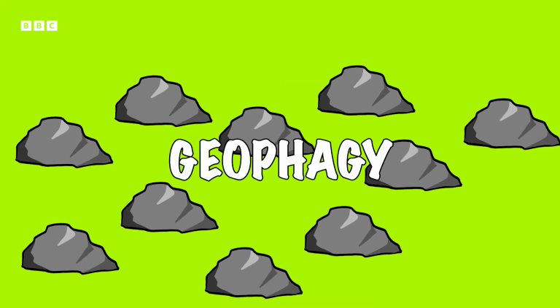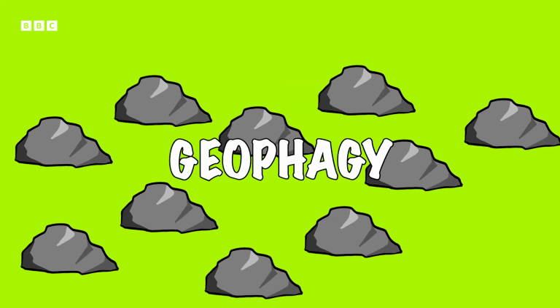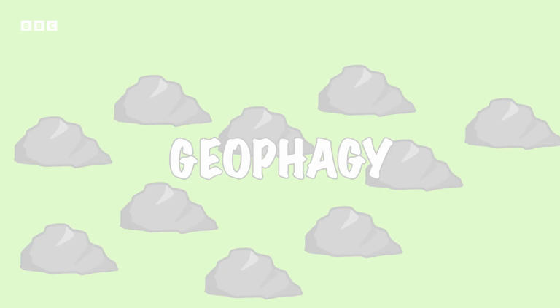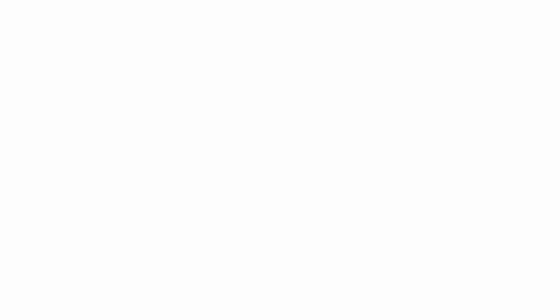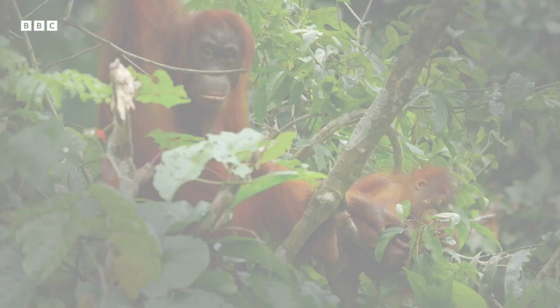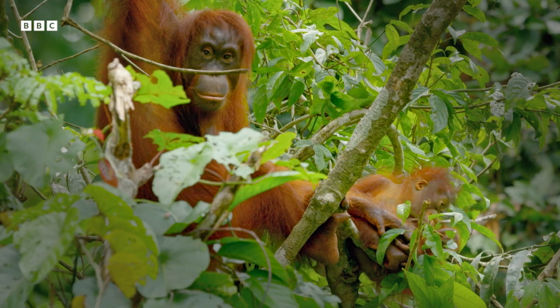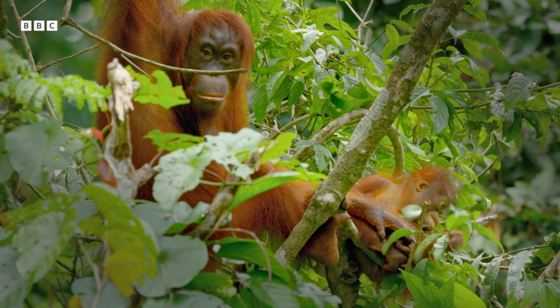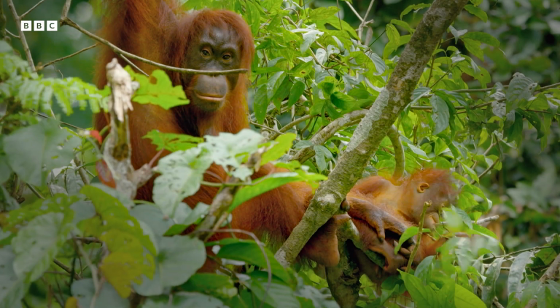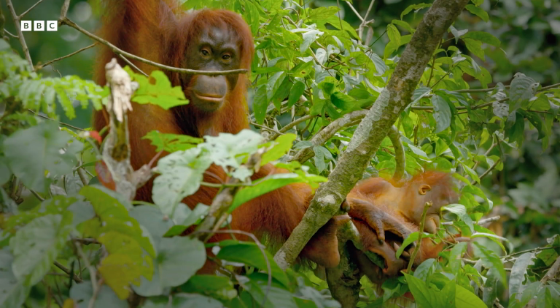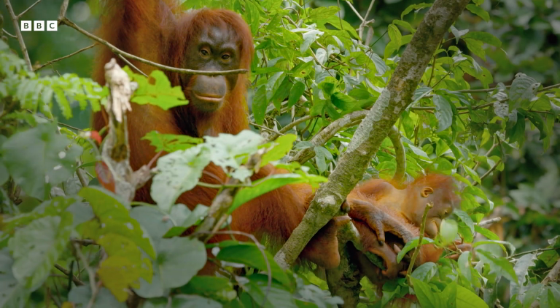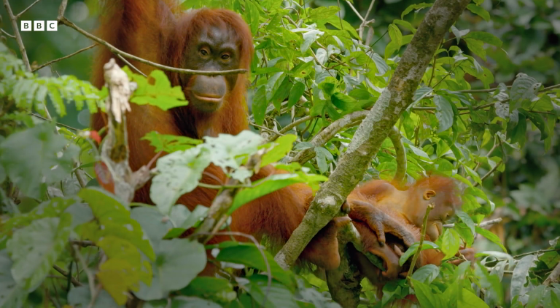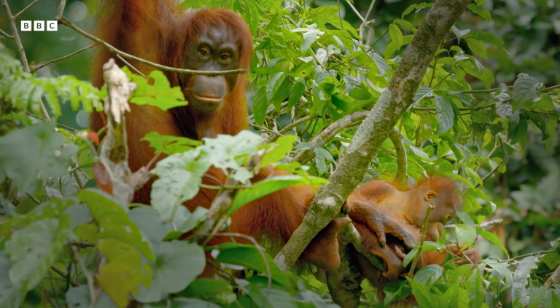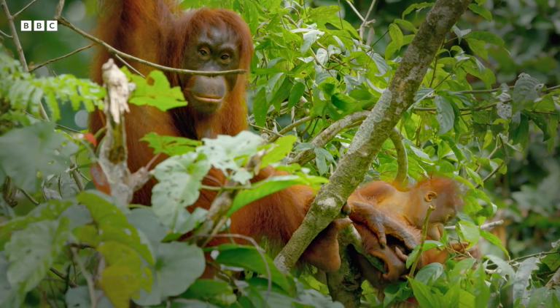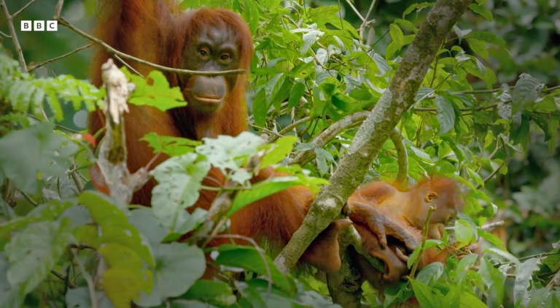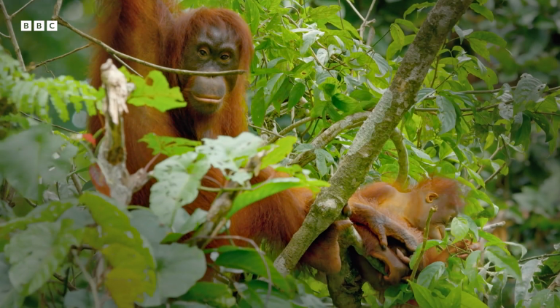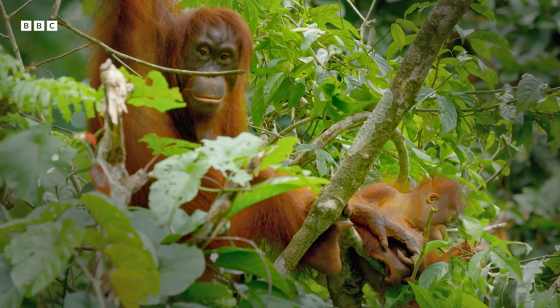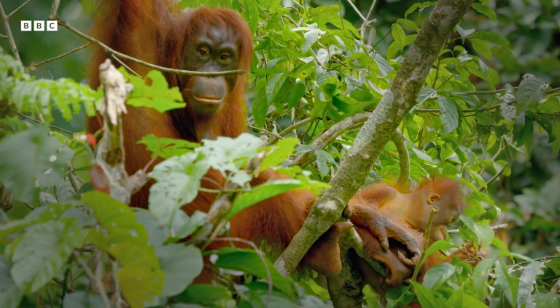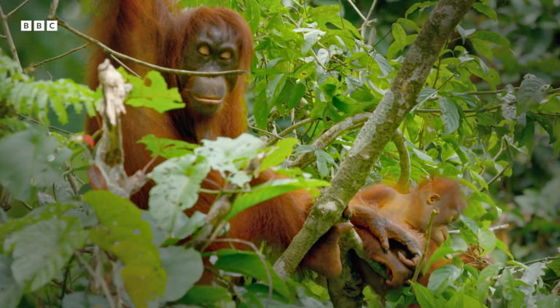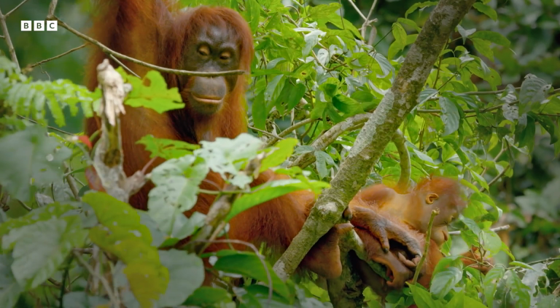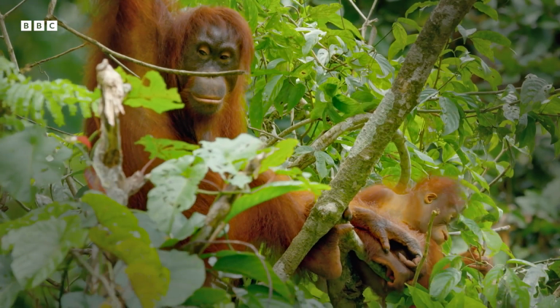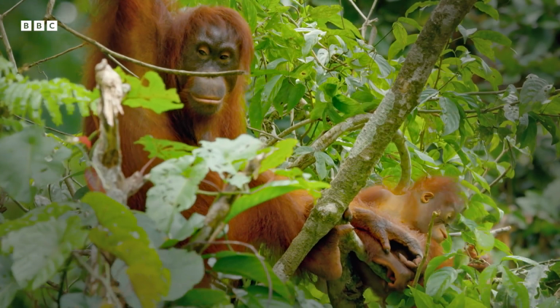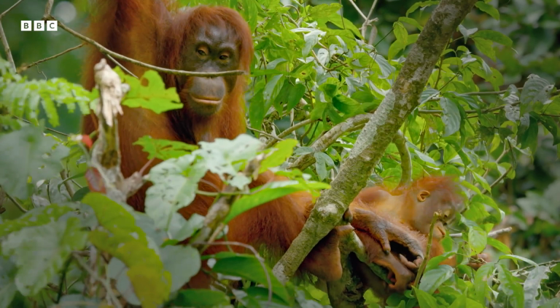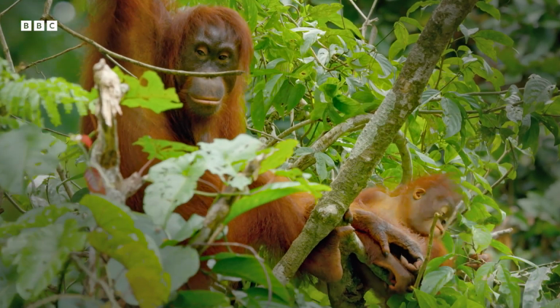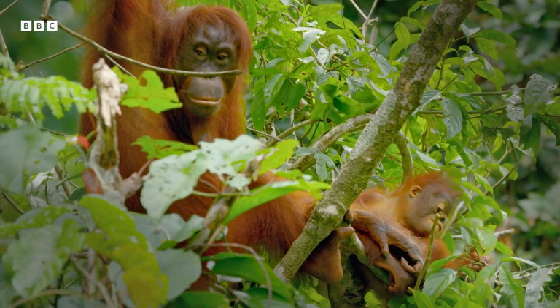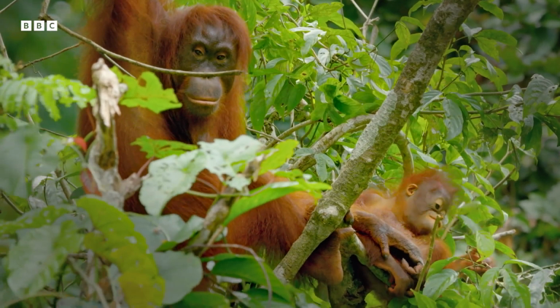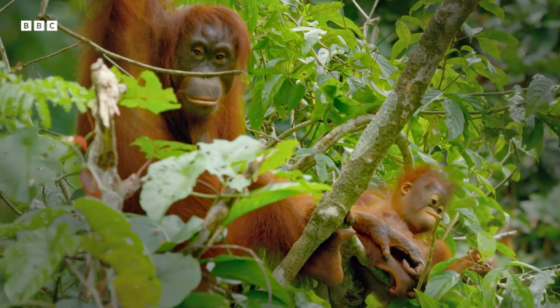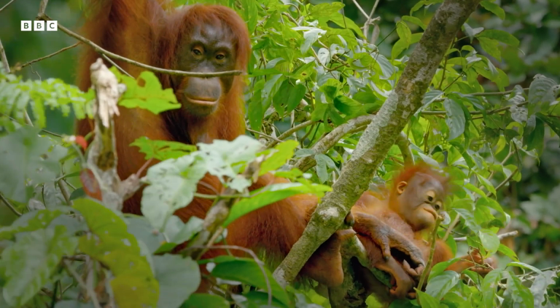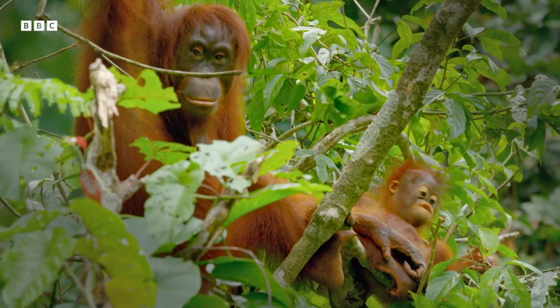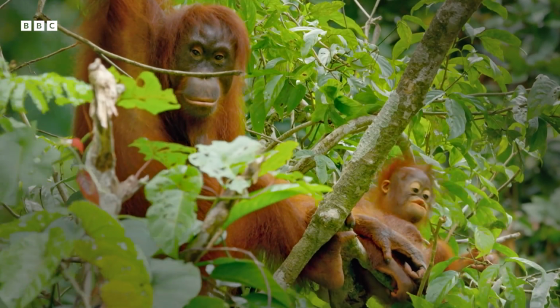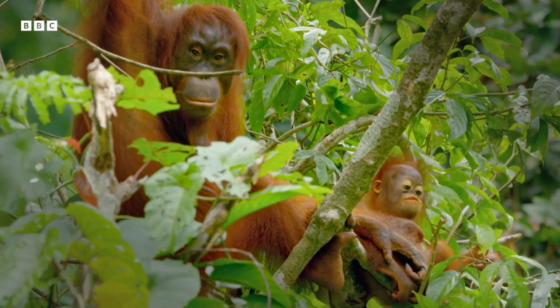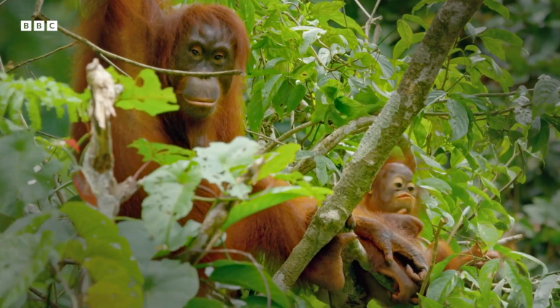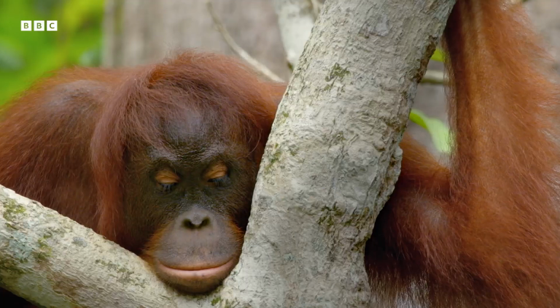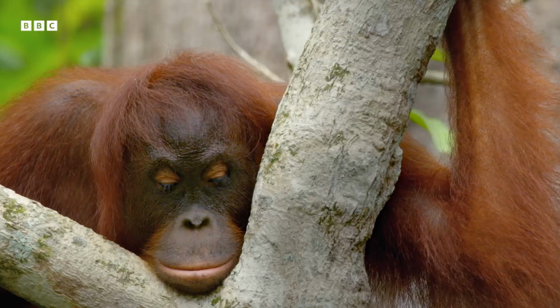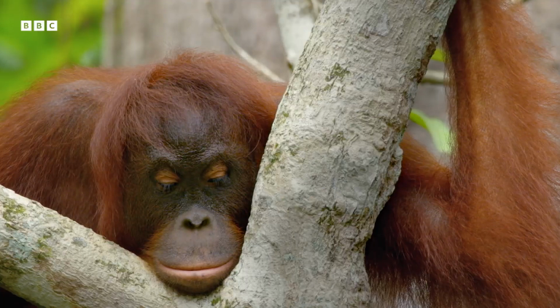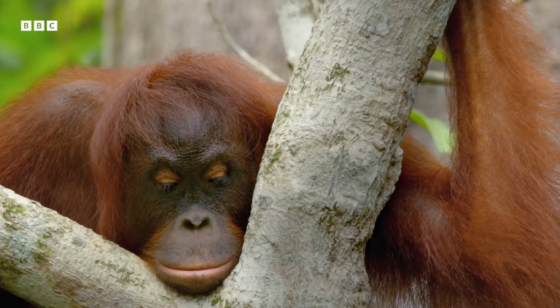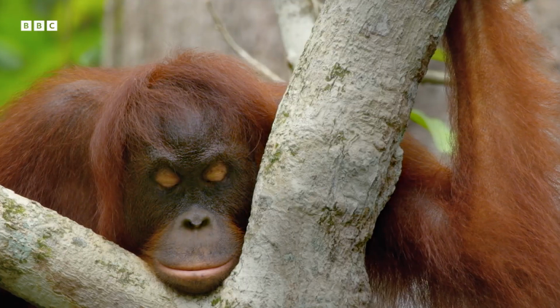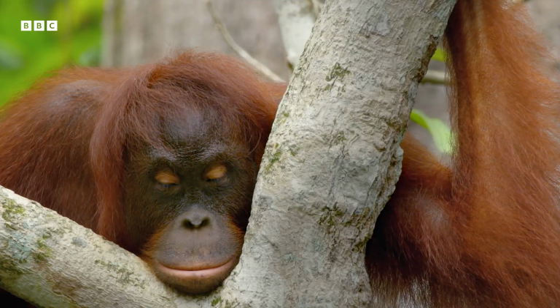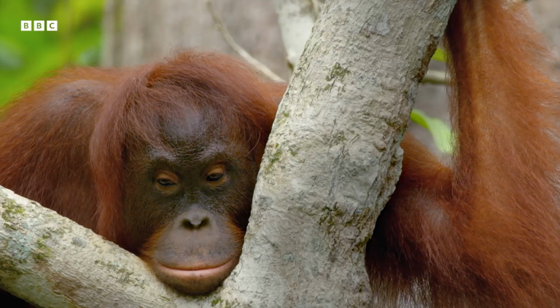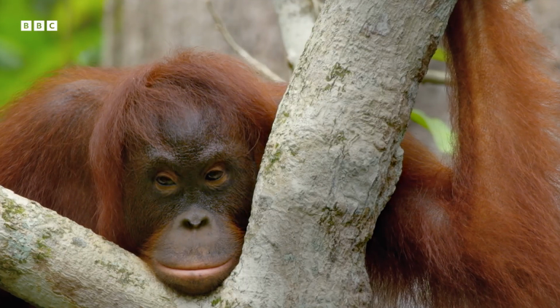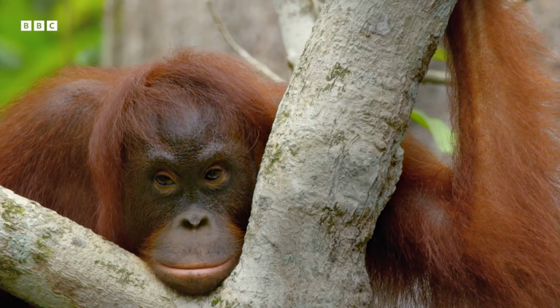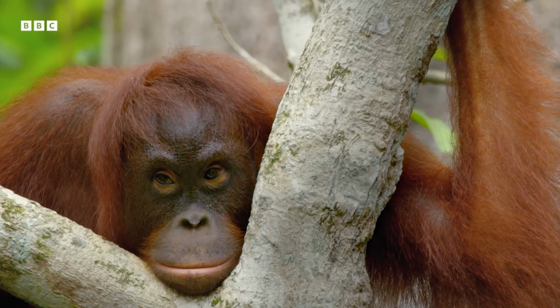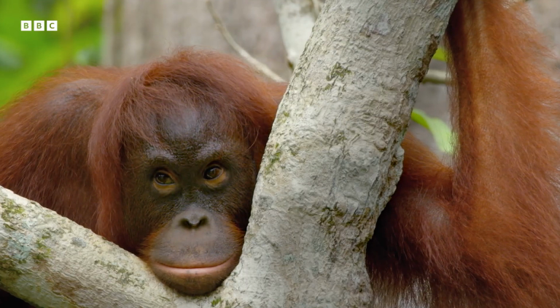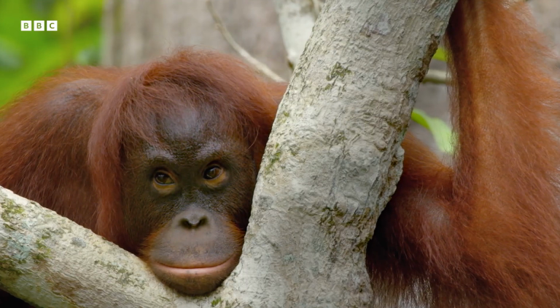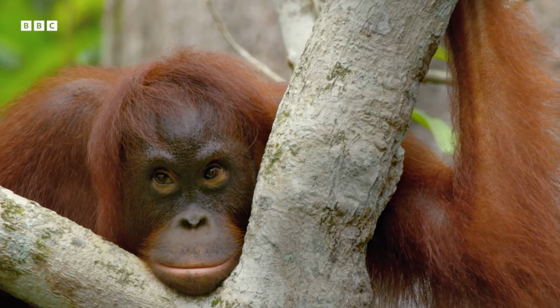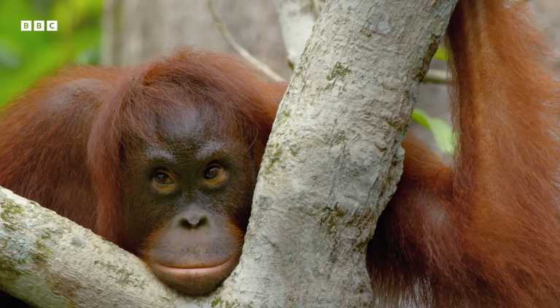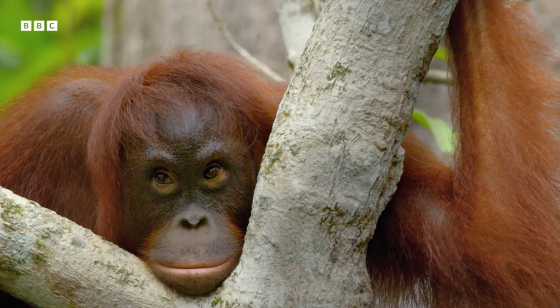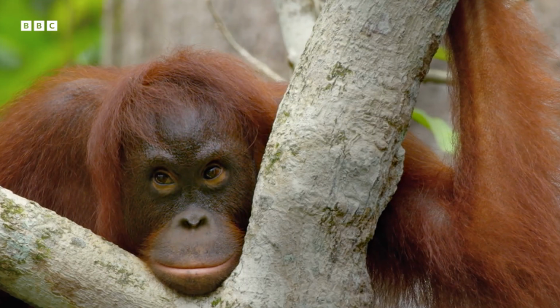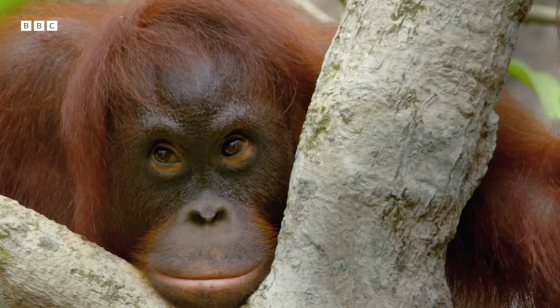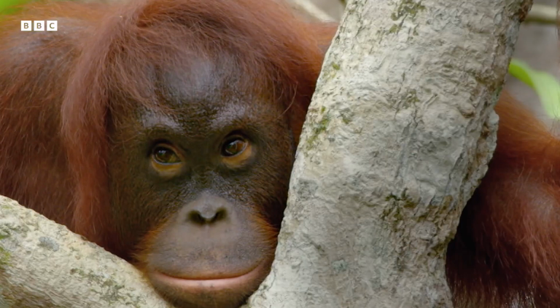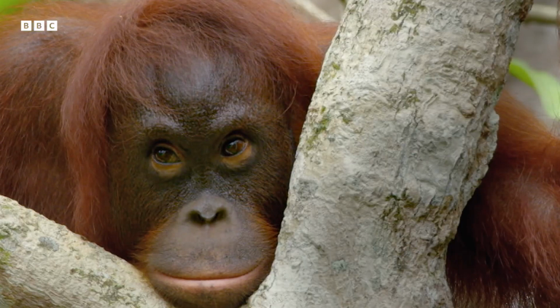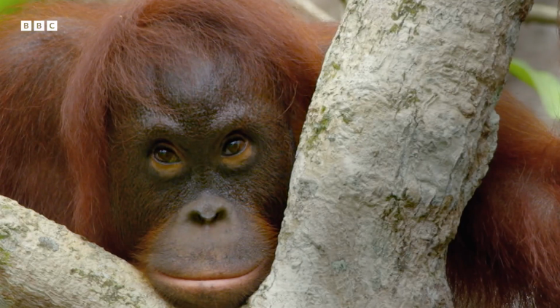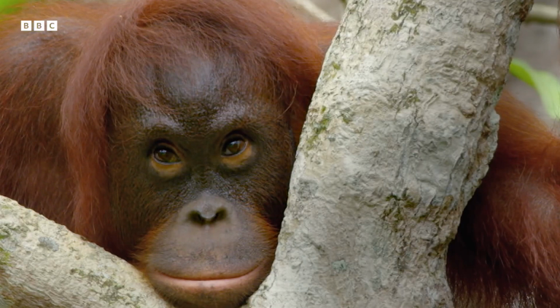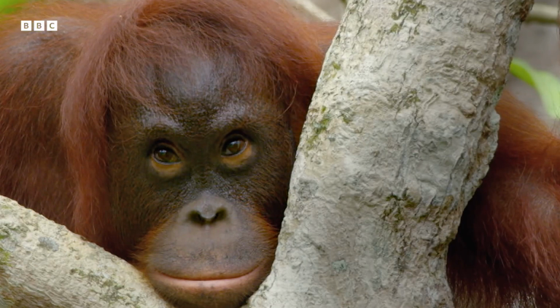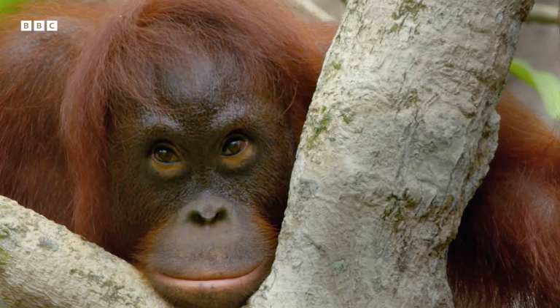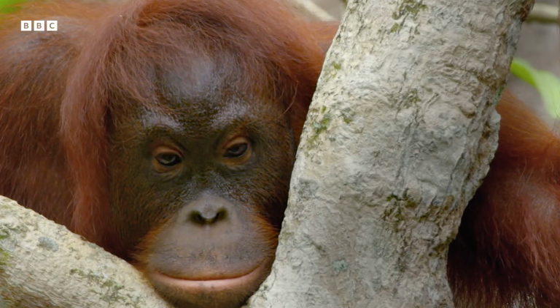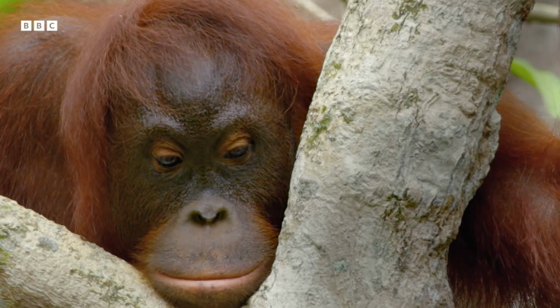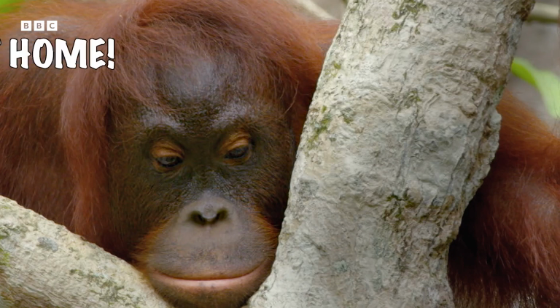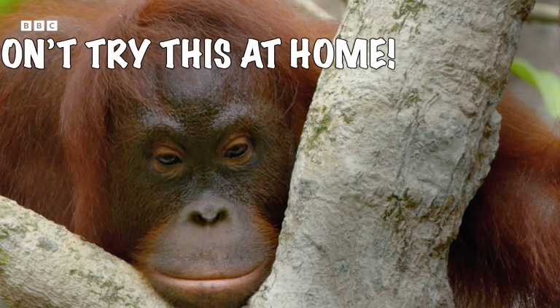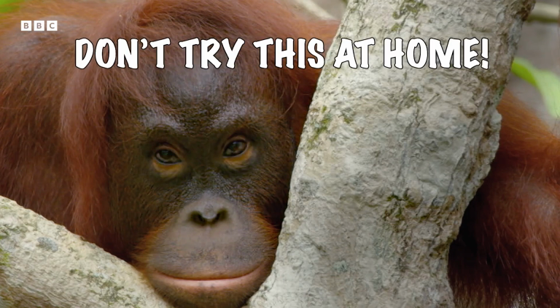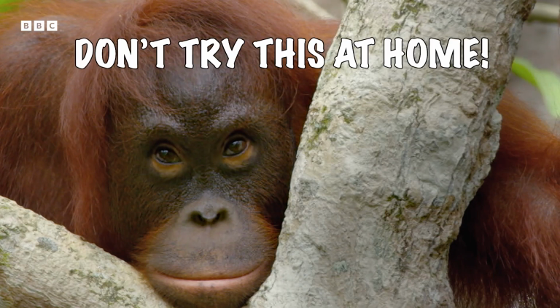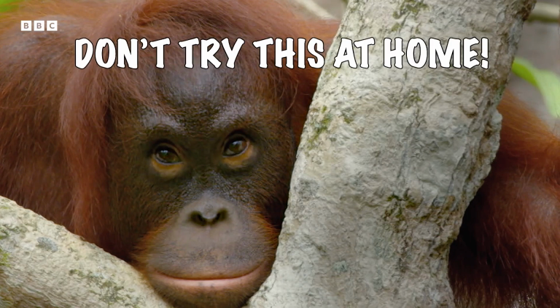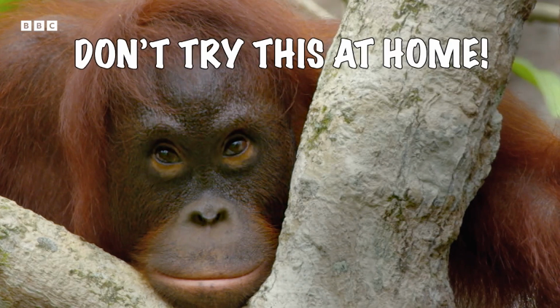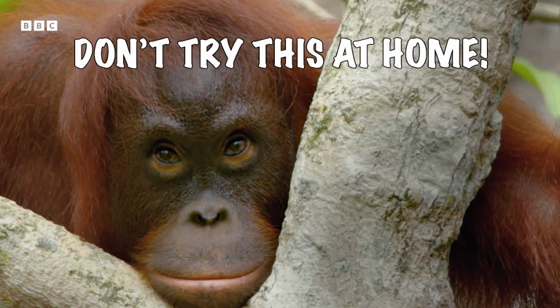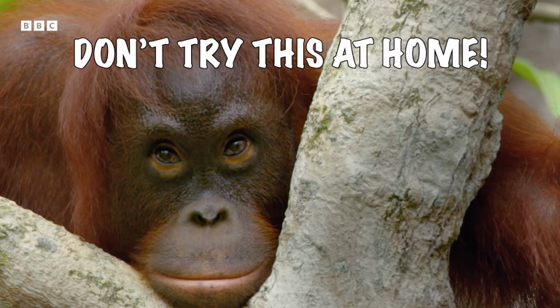It is thought that eating rocks and soil helps them get minerals that might be missing from their diet and helps them with upset tummies. Don't try this at home!